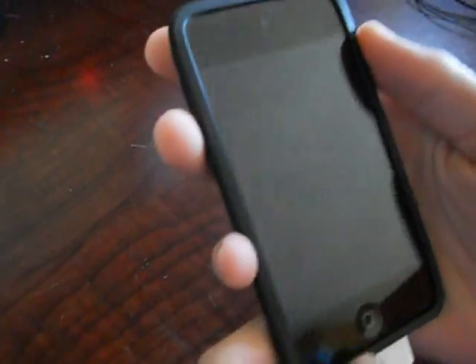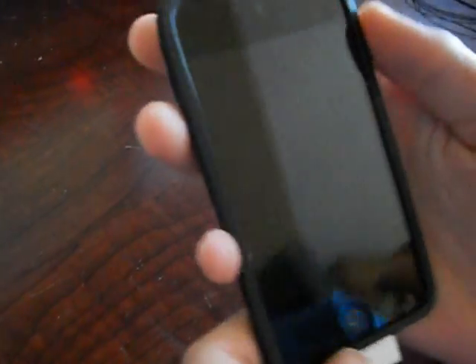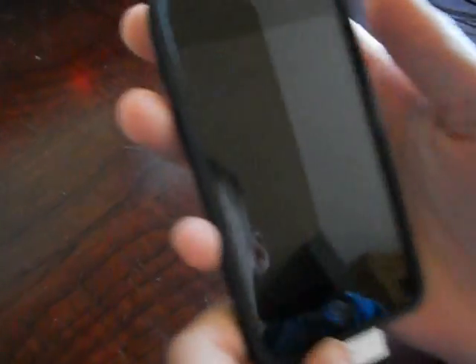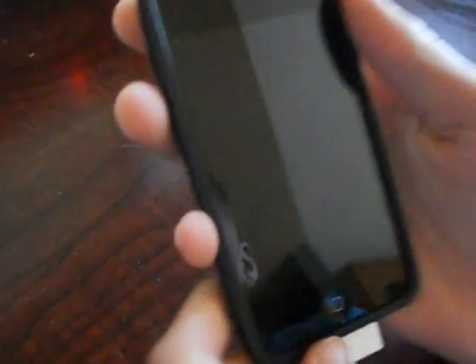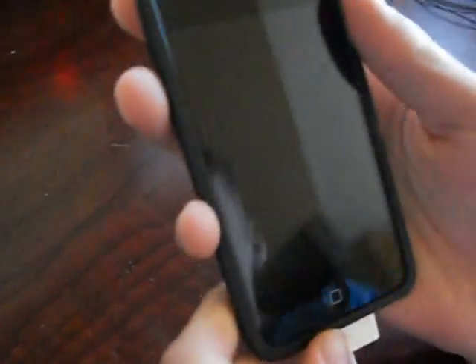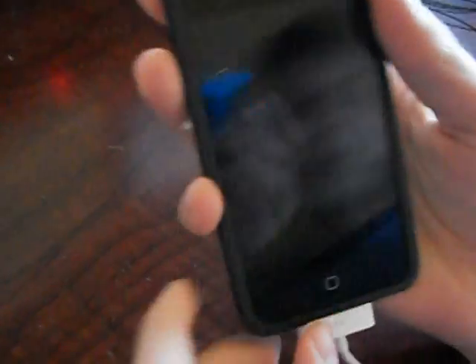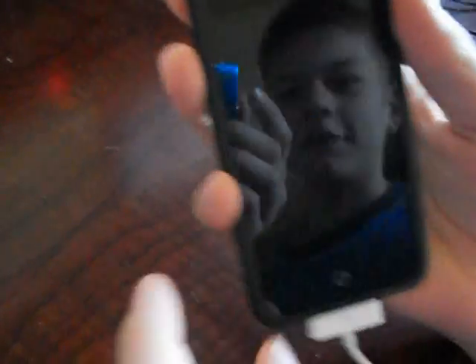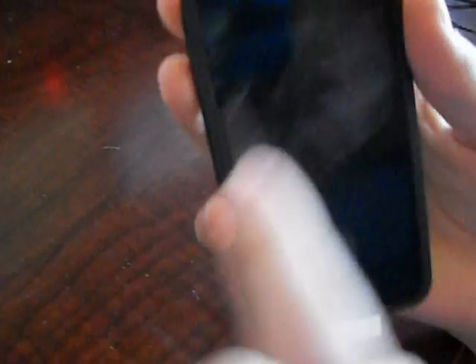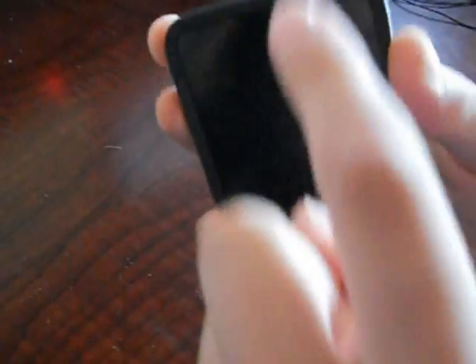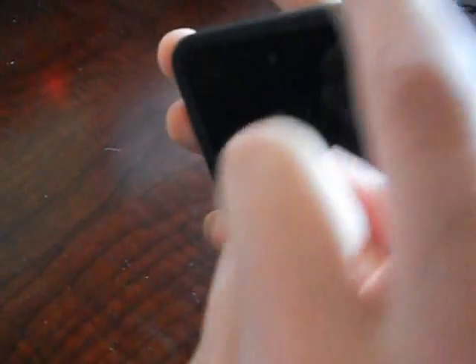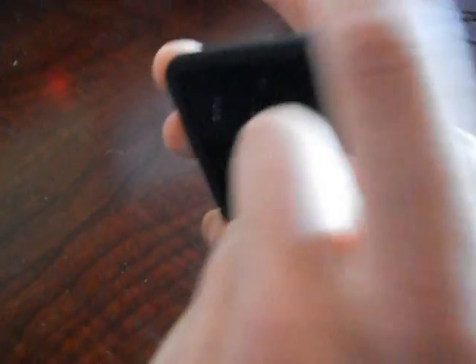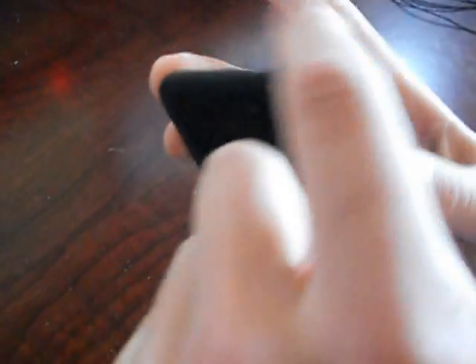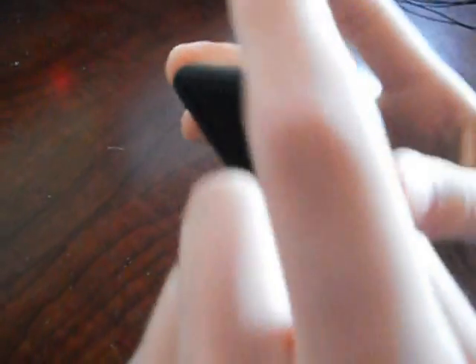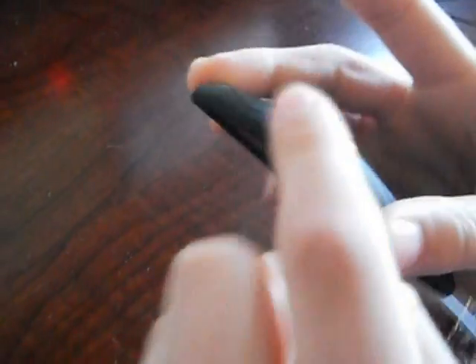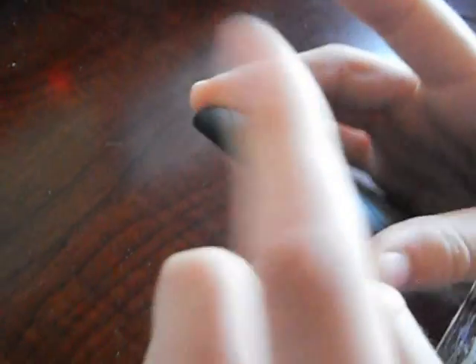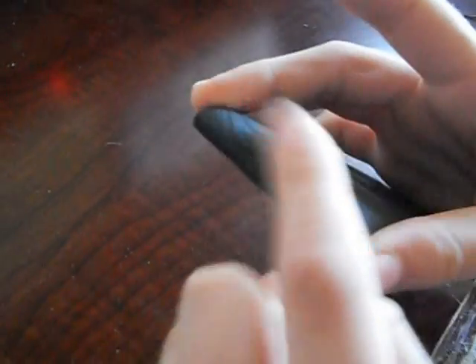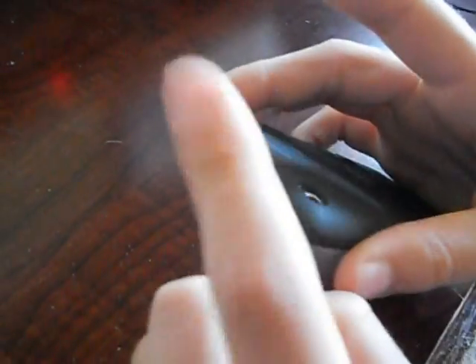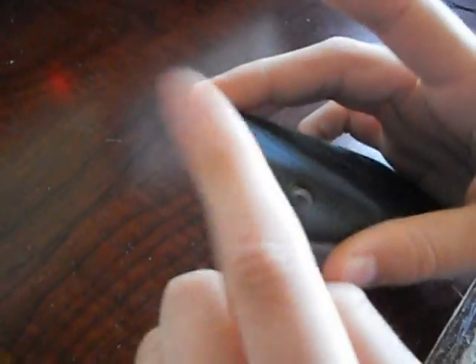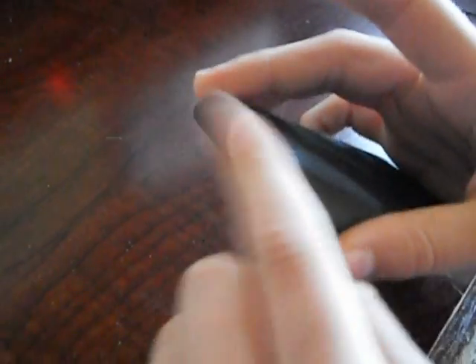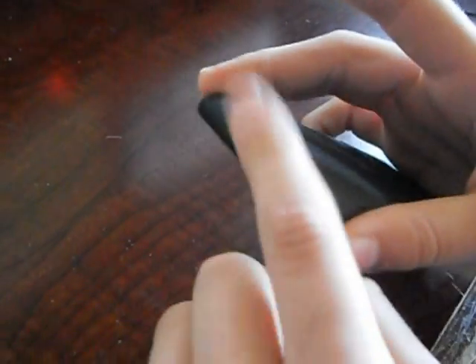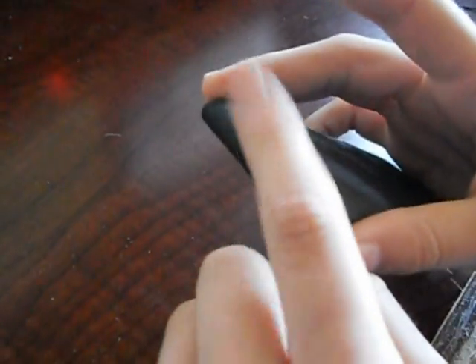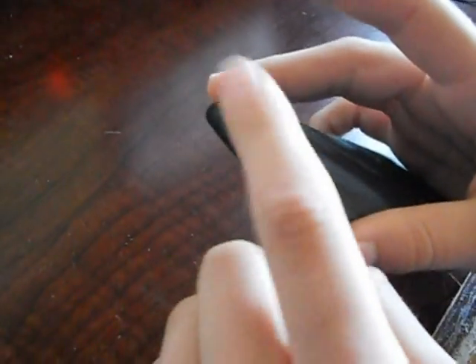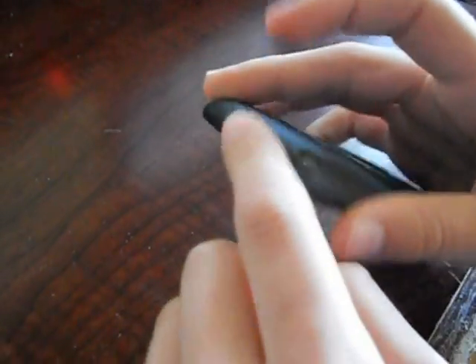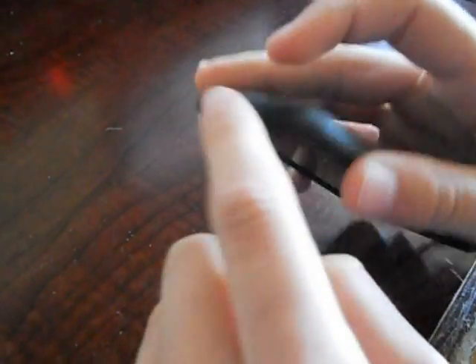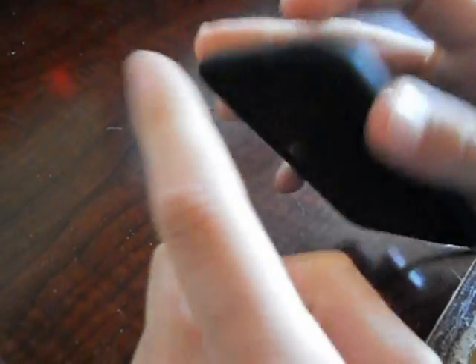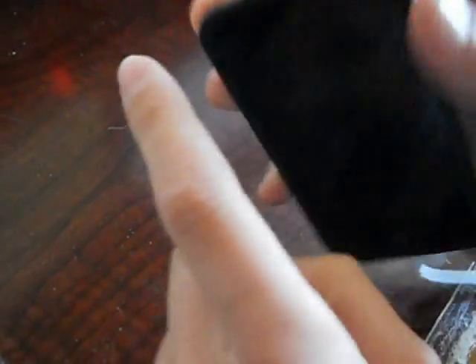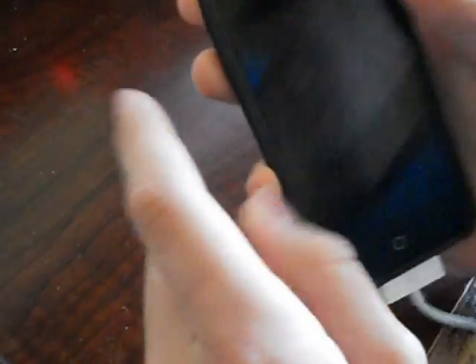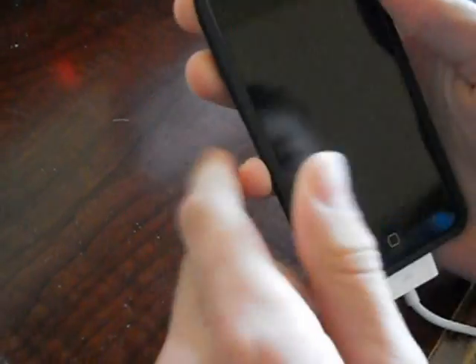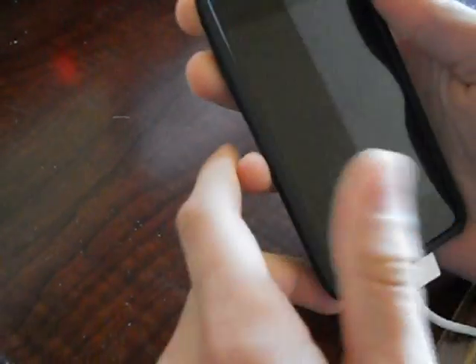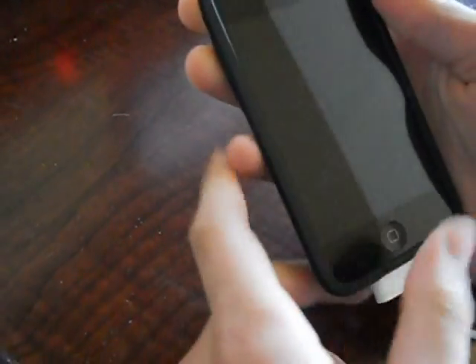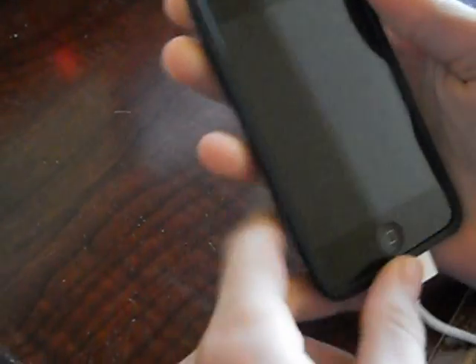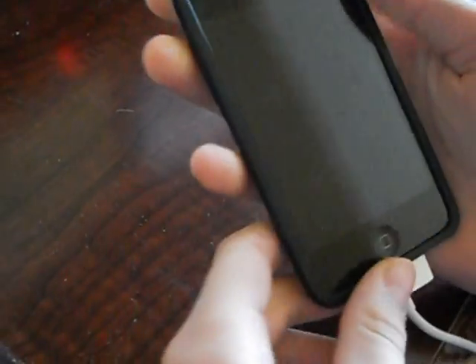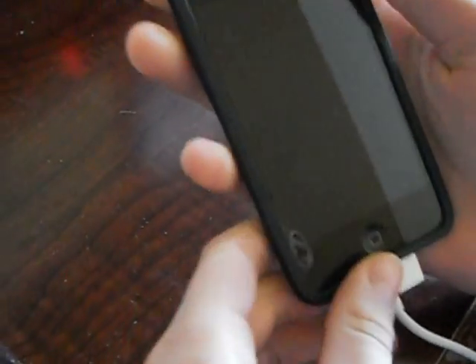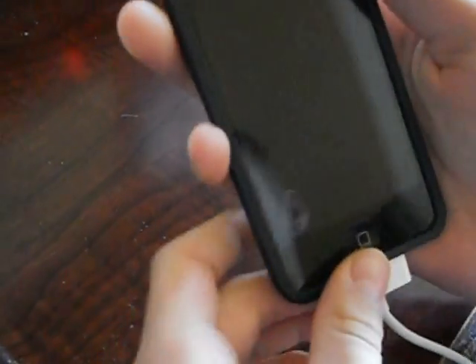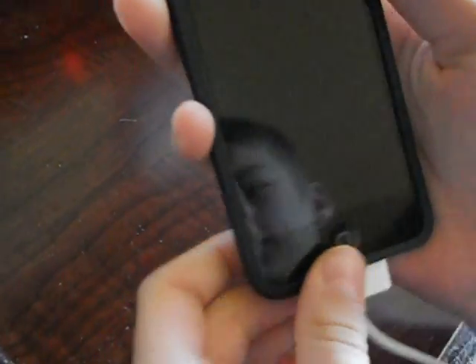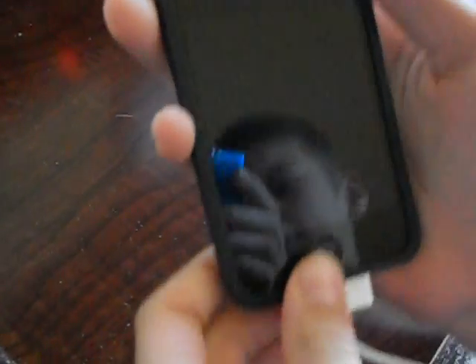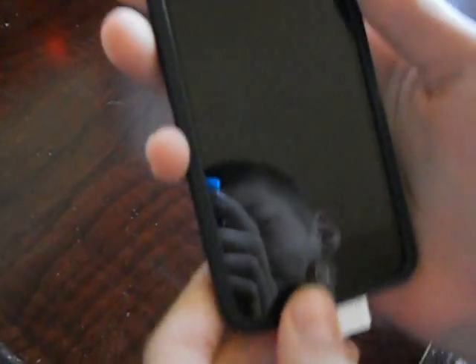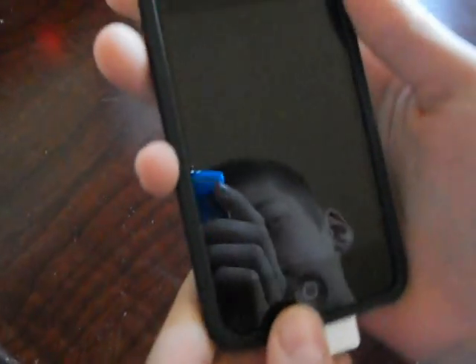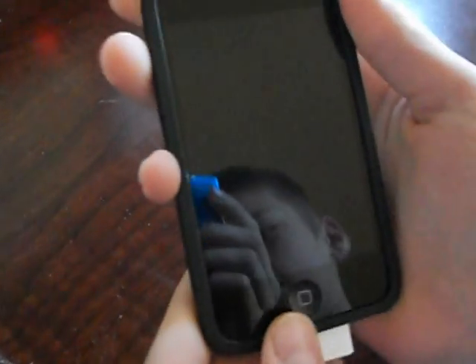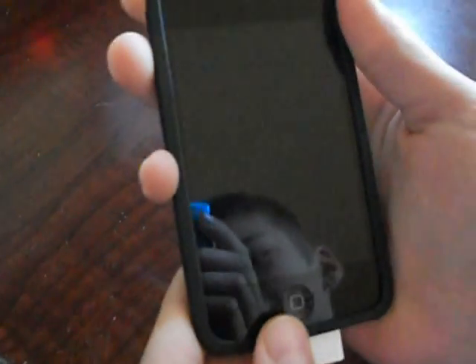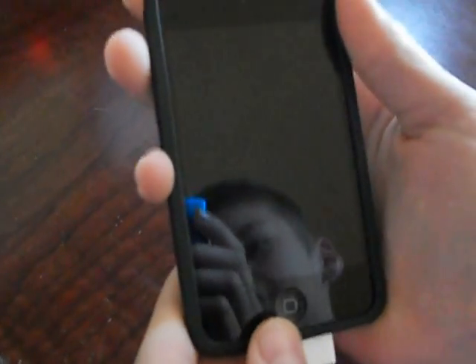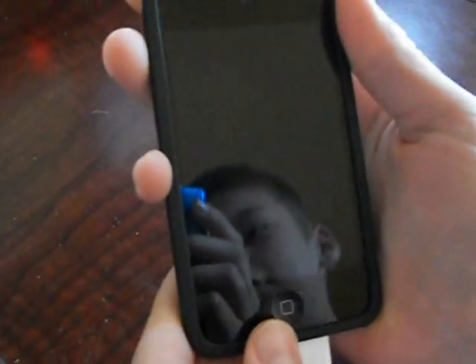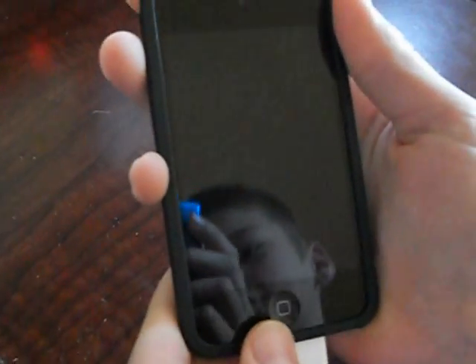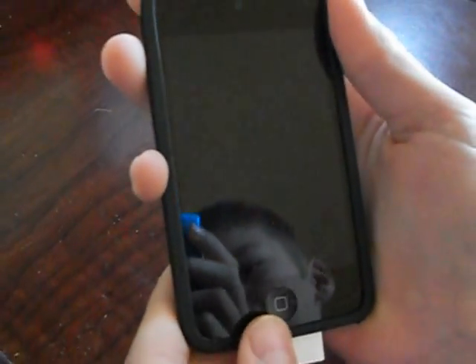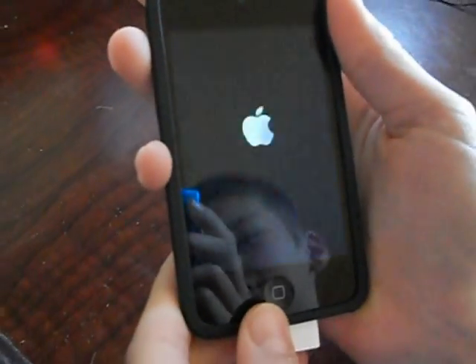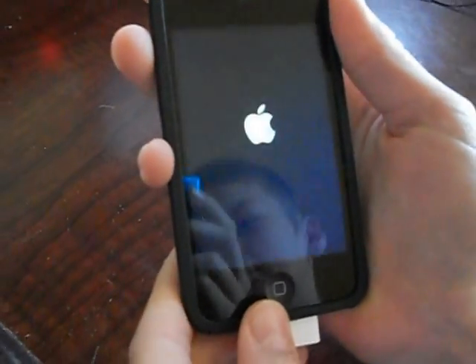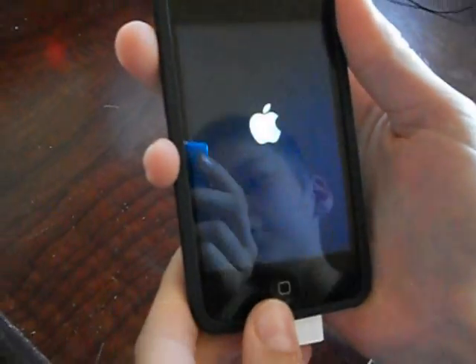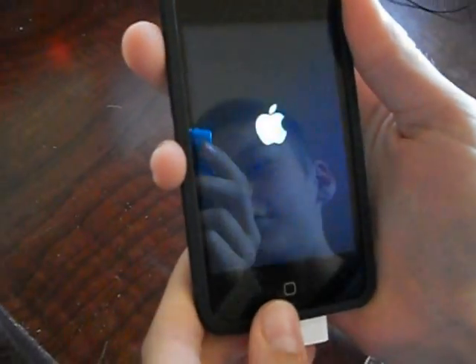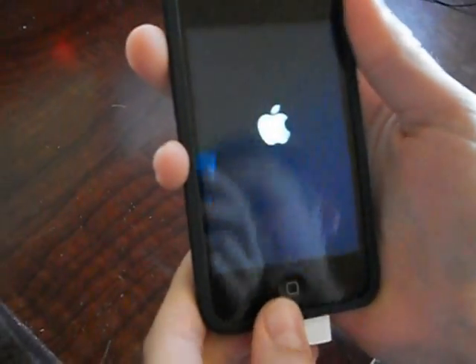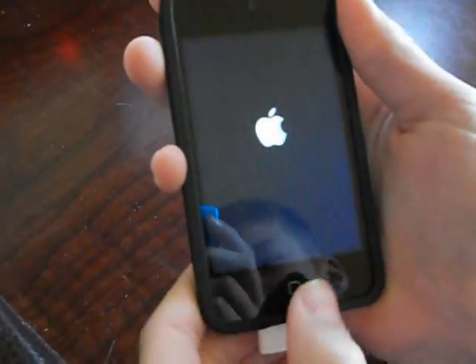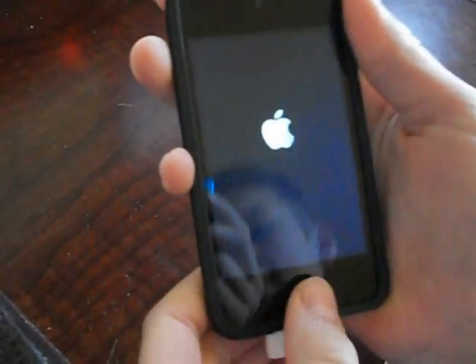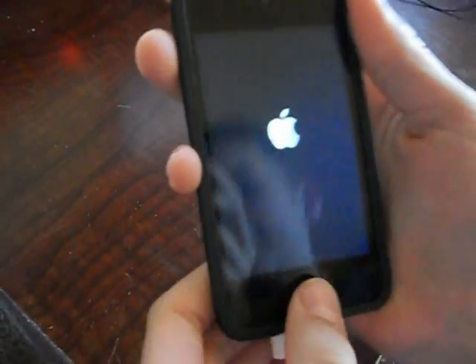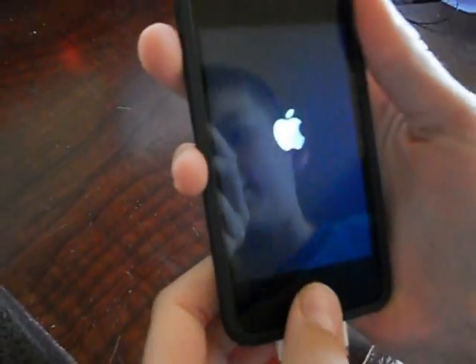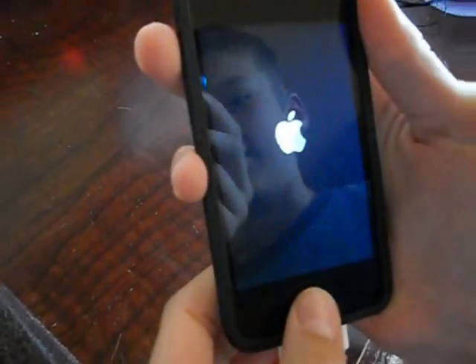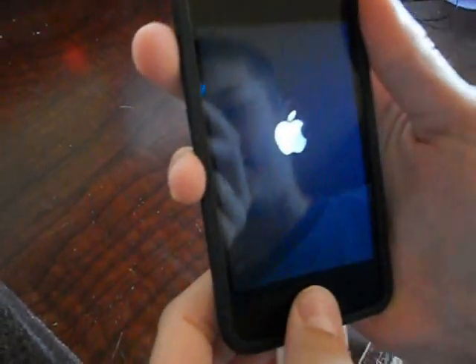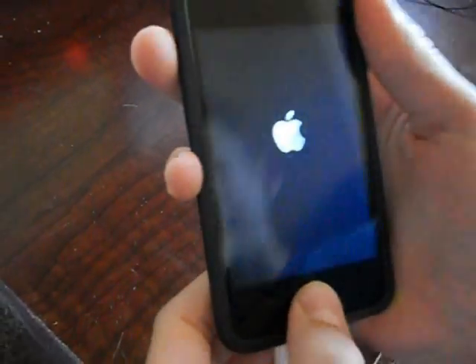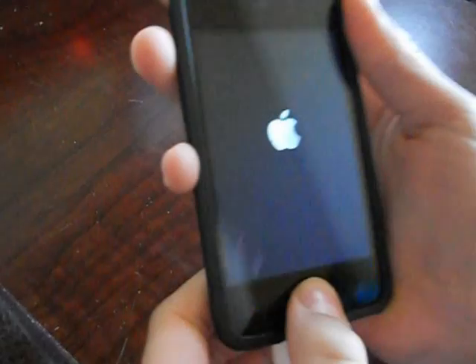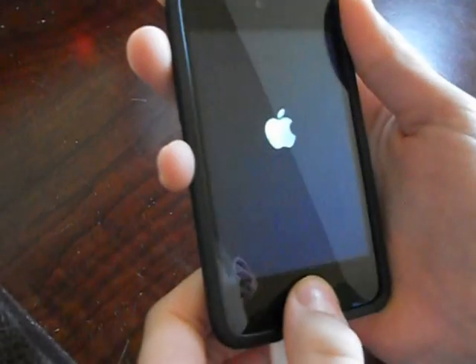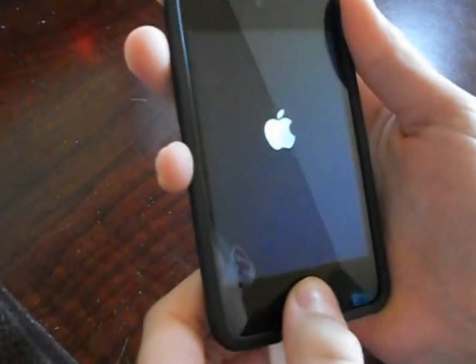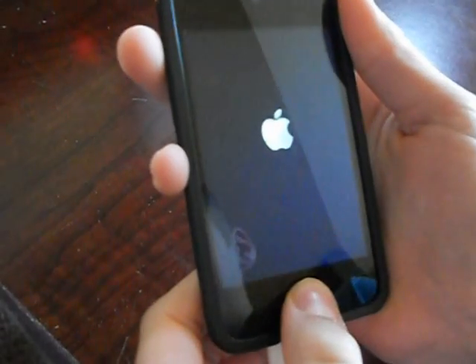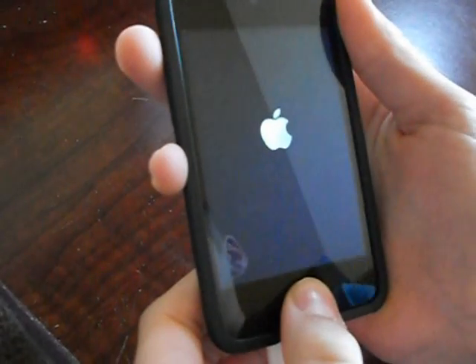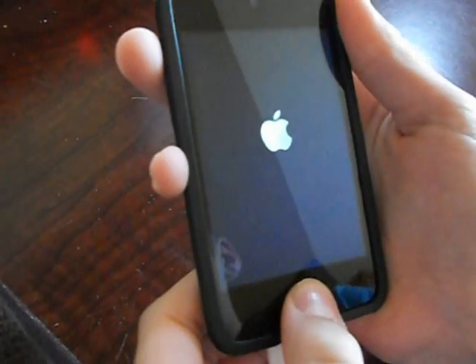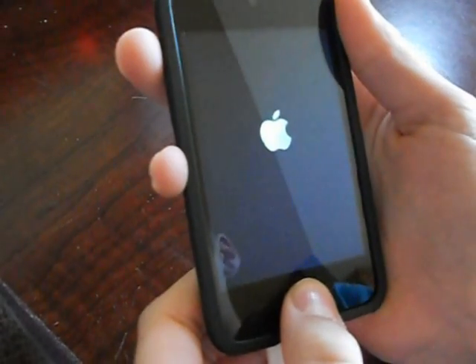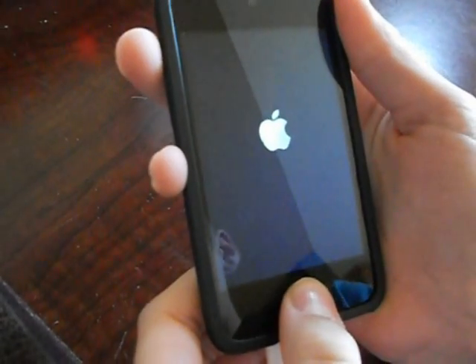So you're going to hold down the top button for three seconds — one, two, three — and then hold the home button with it.